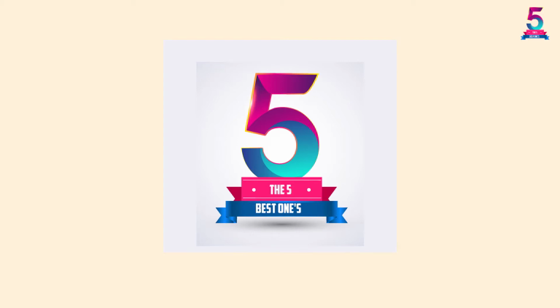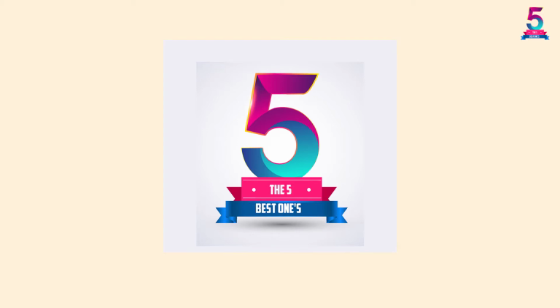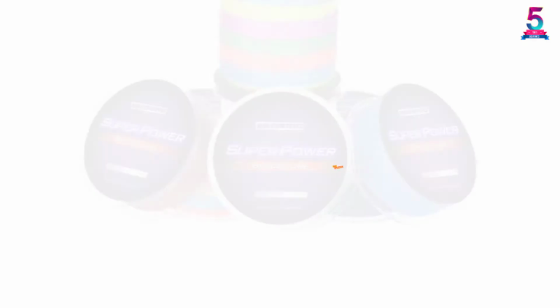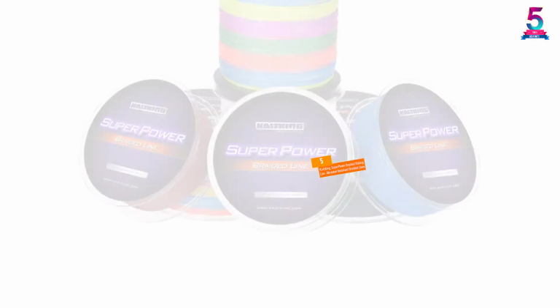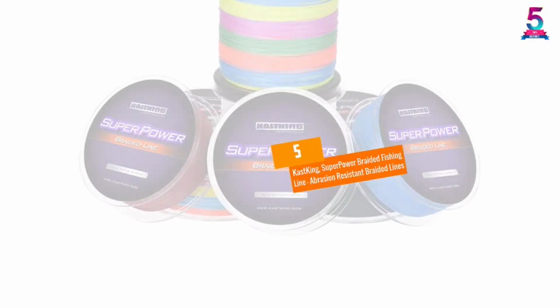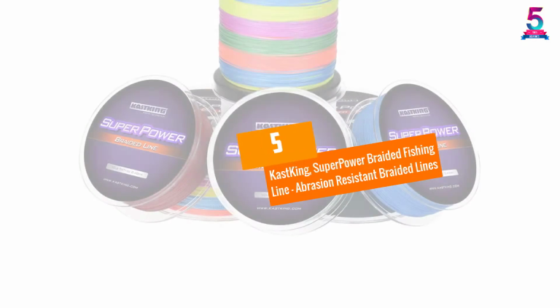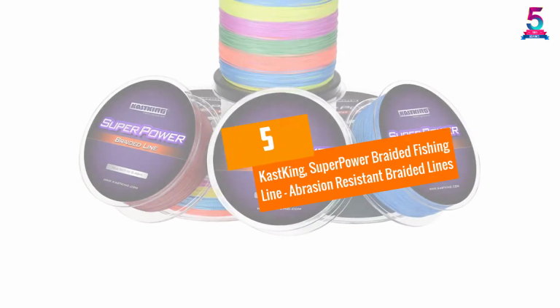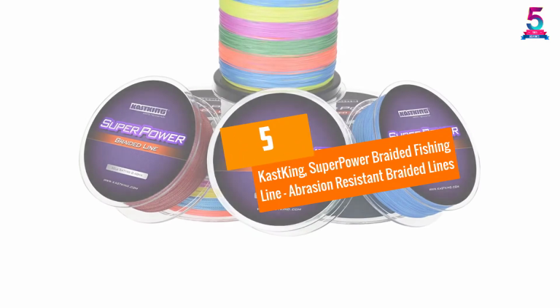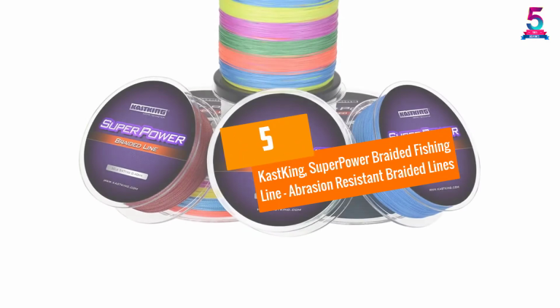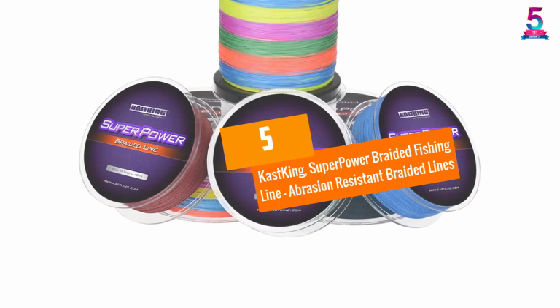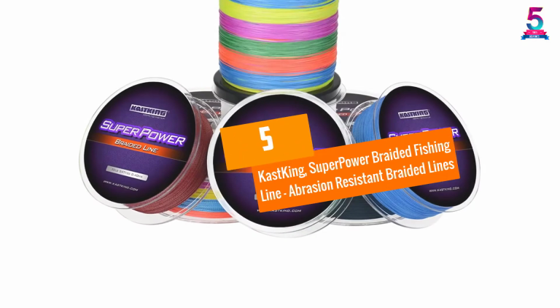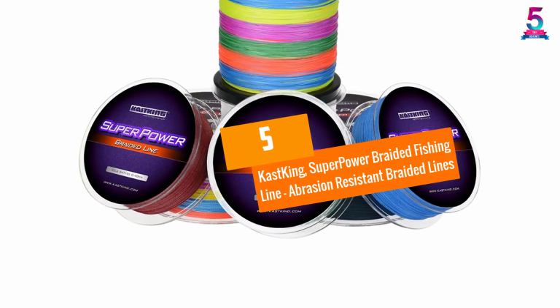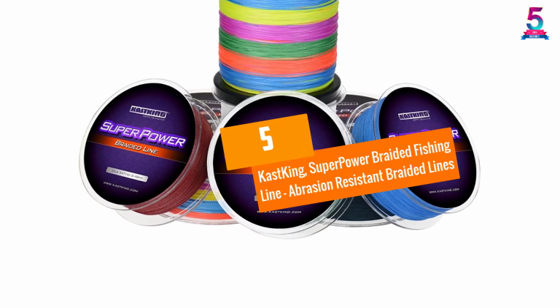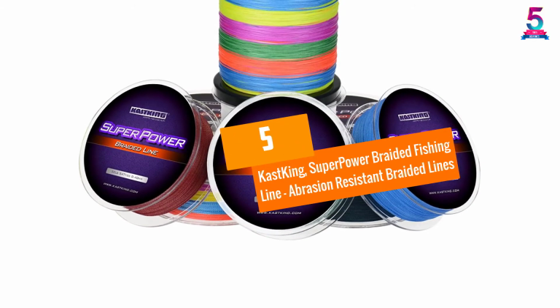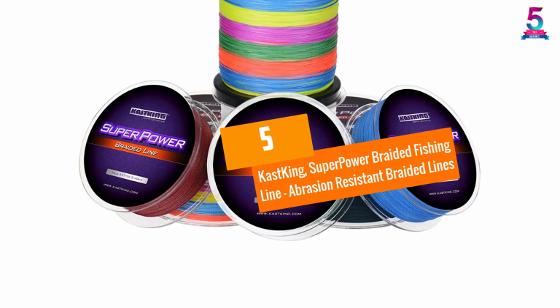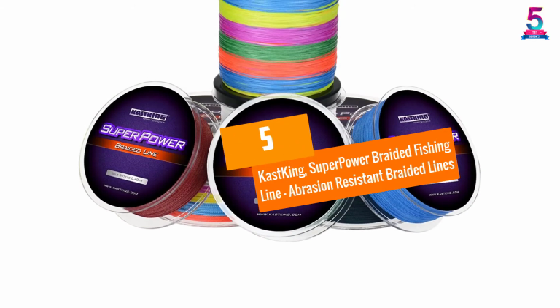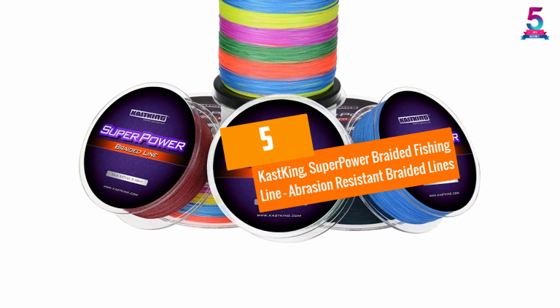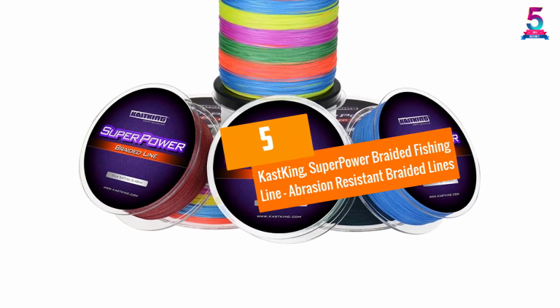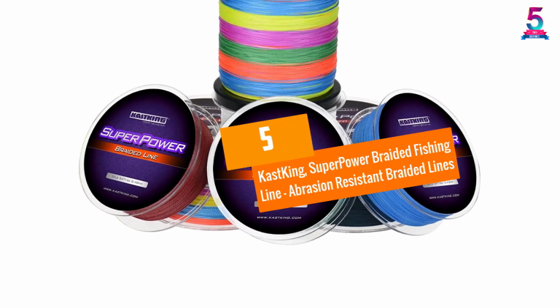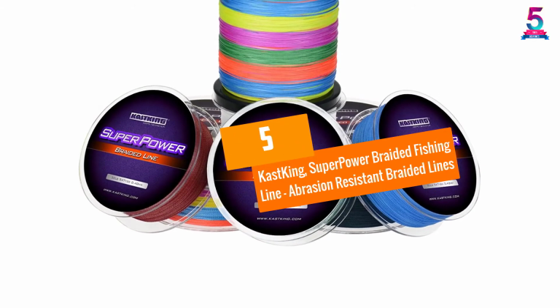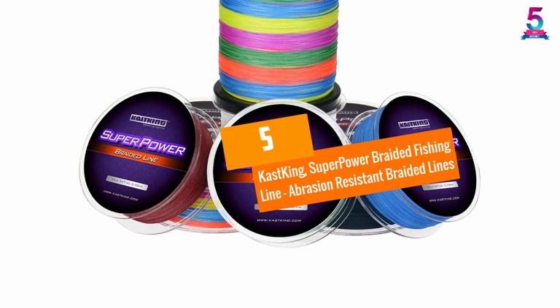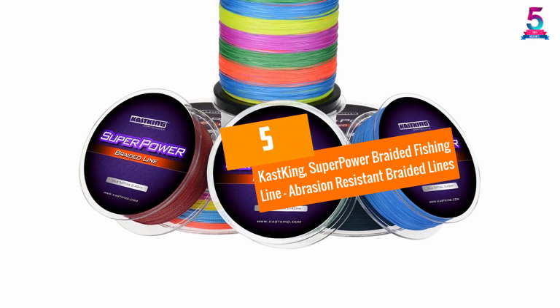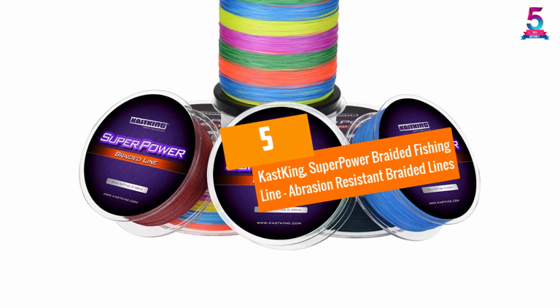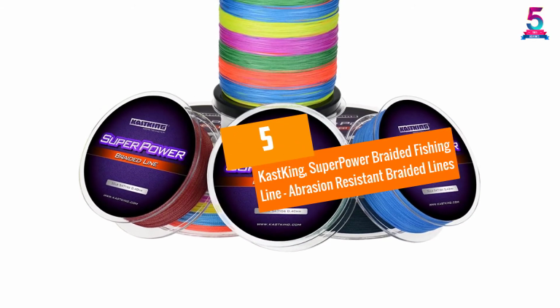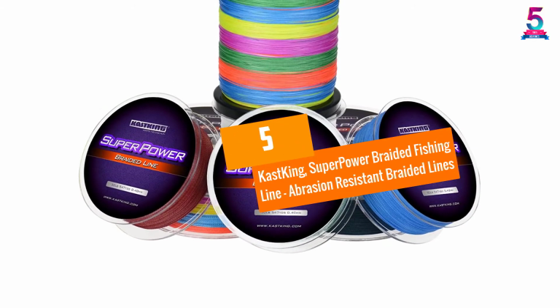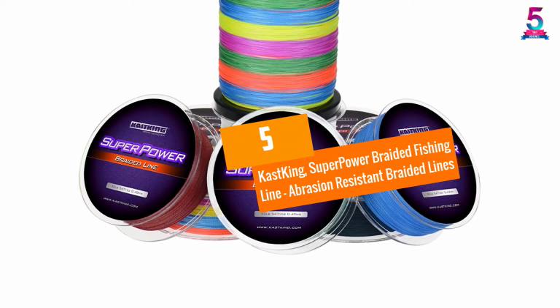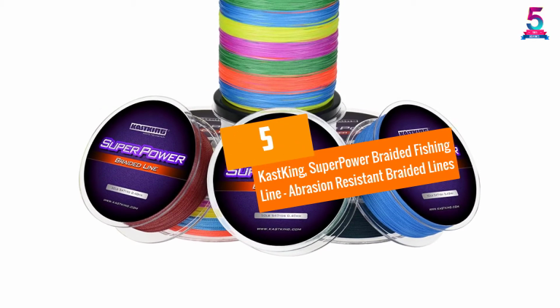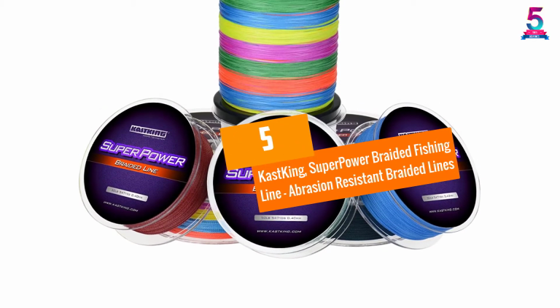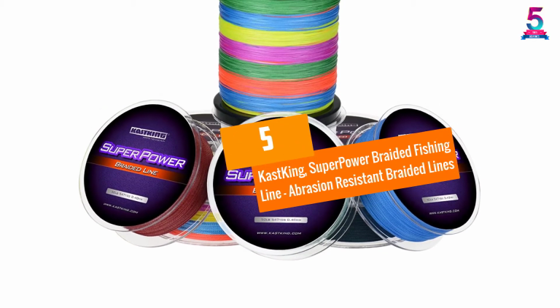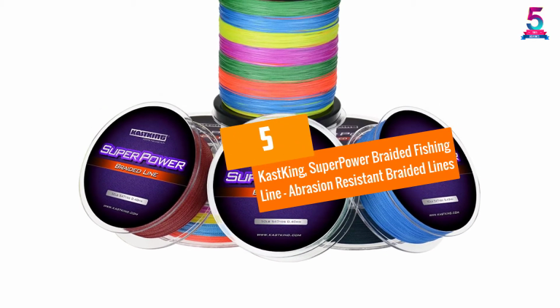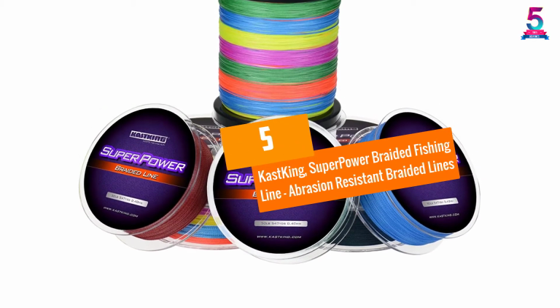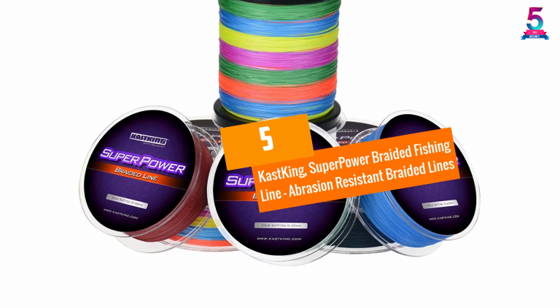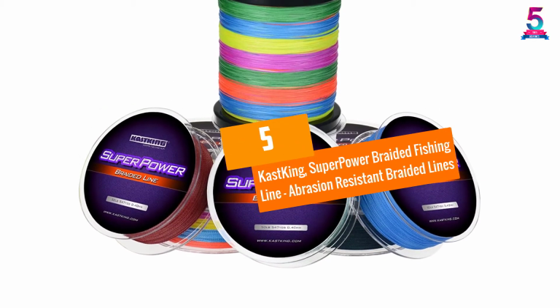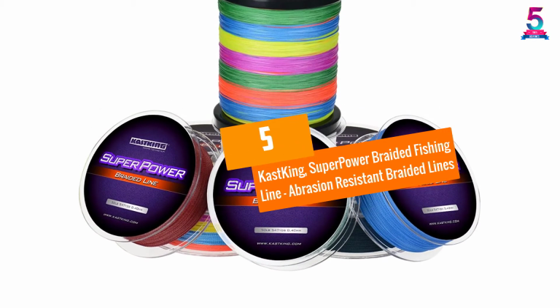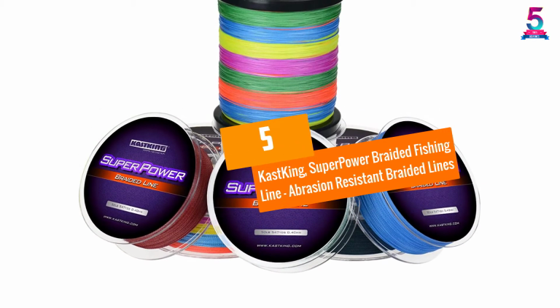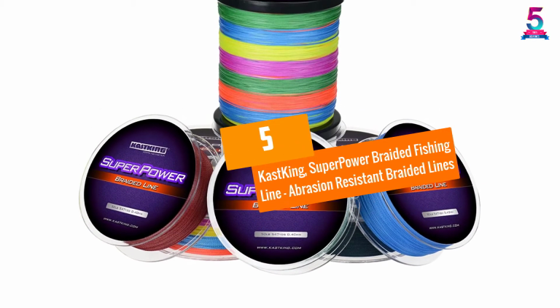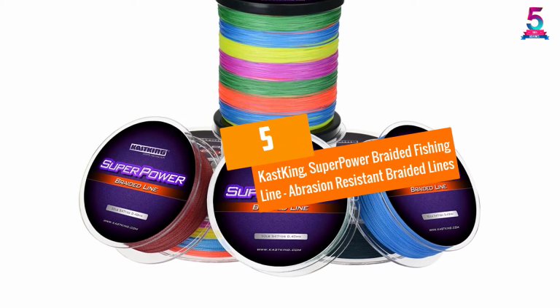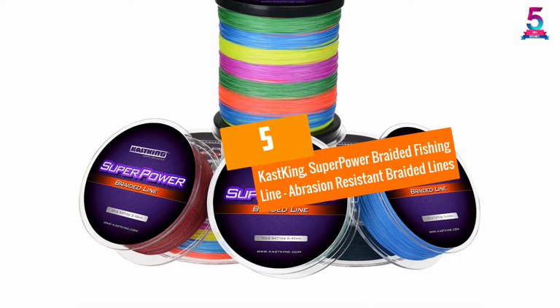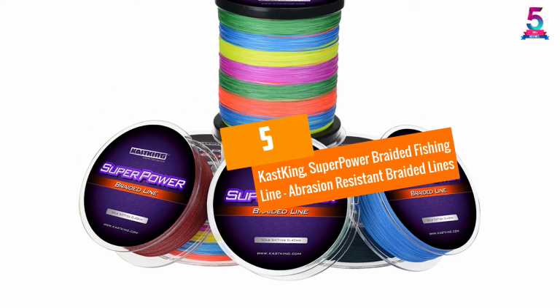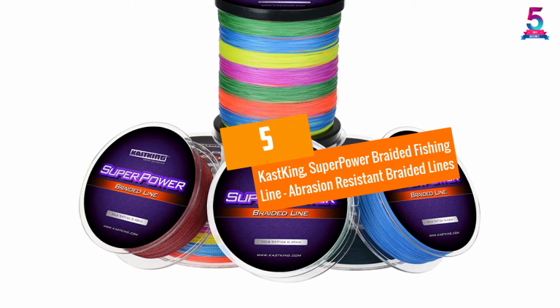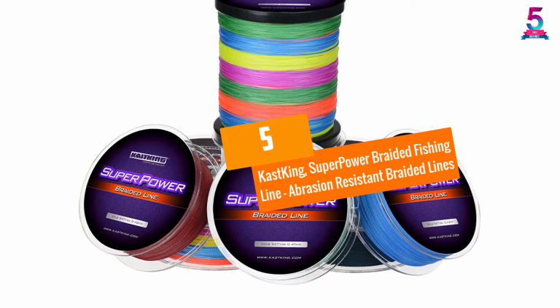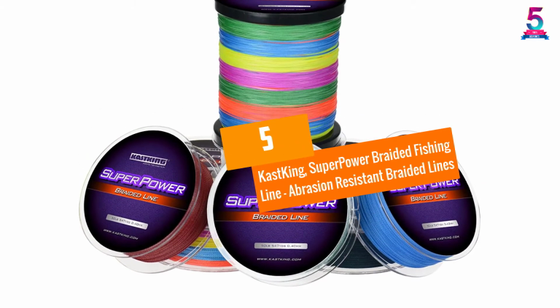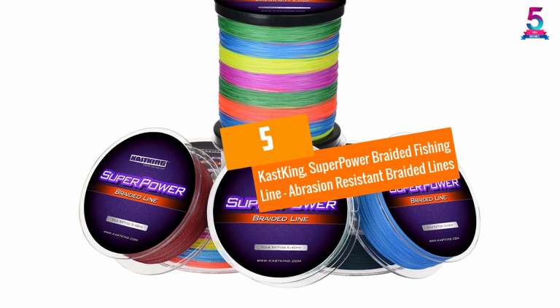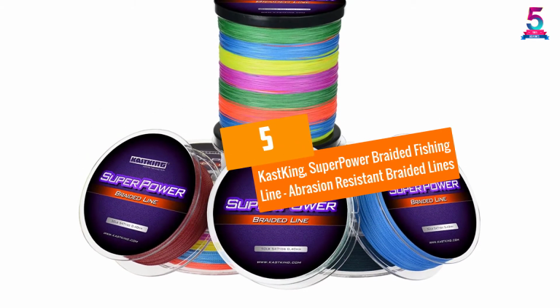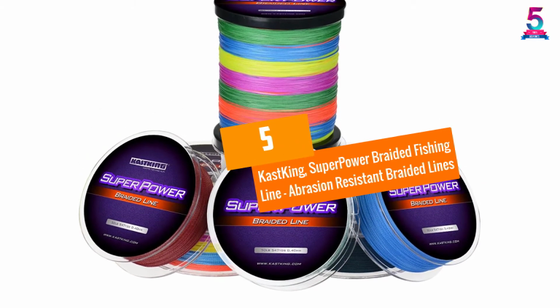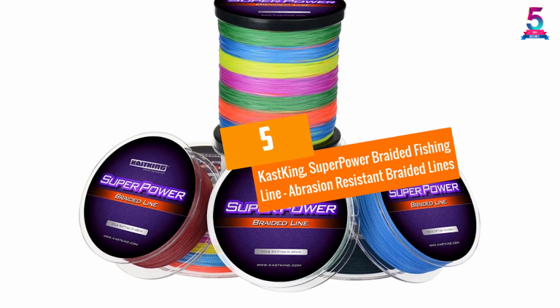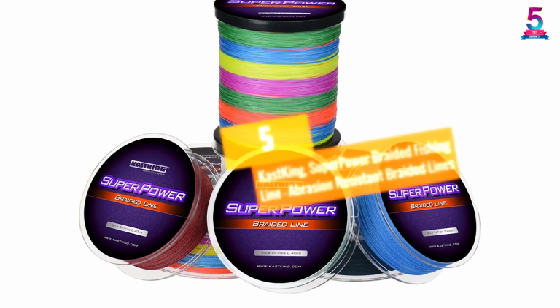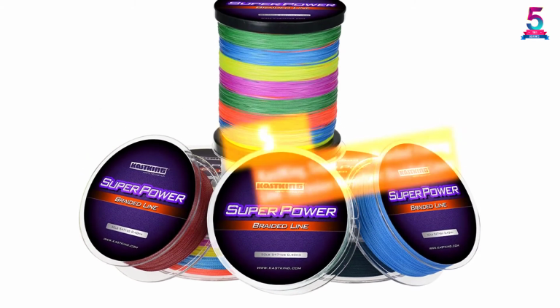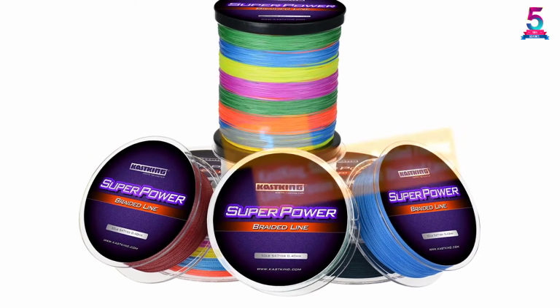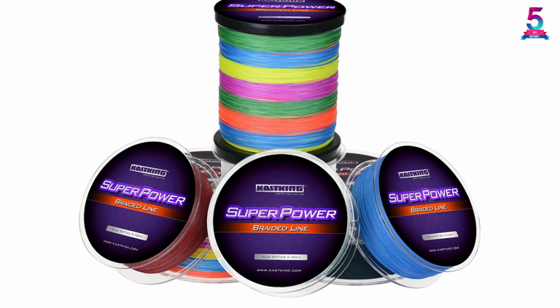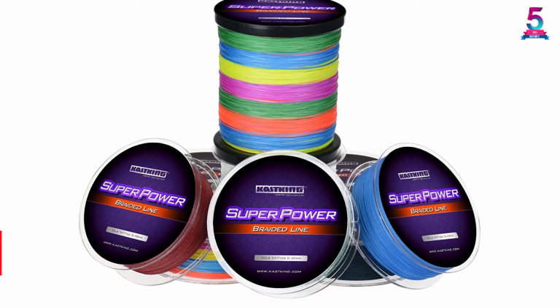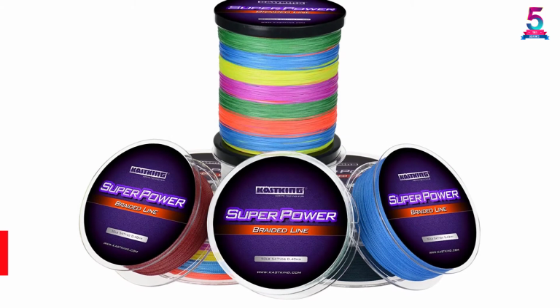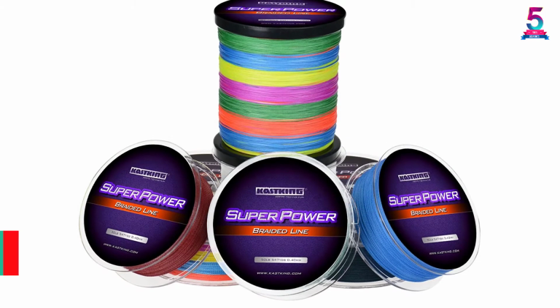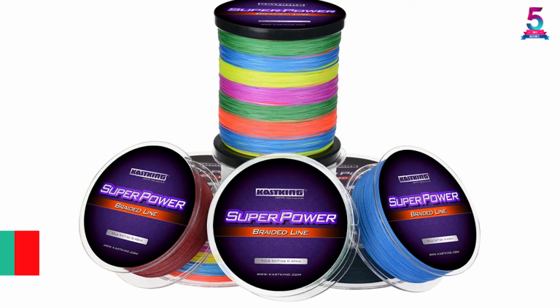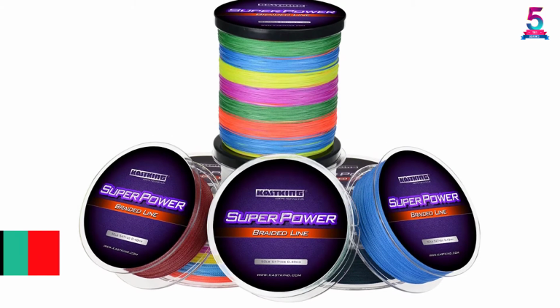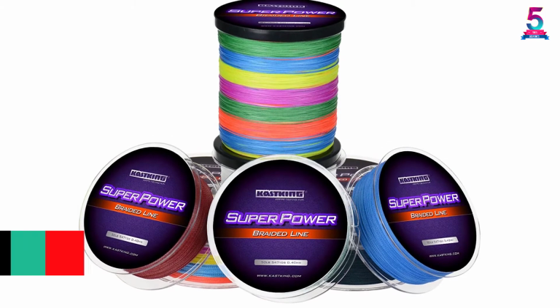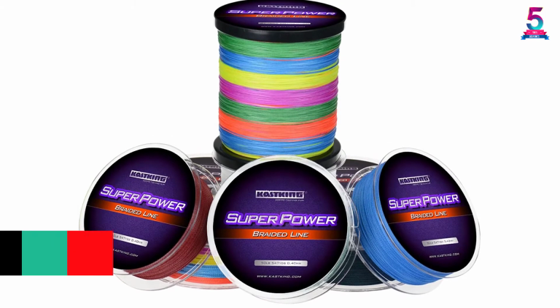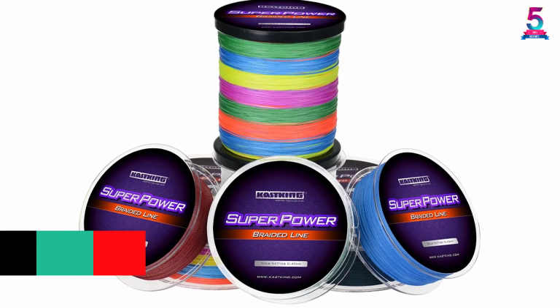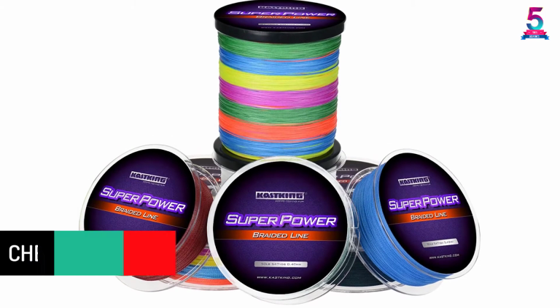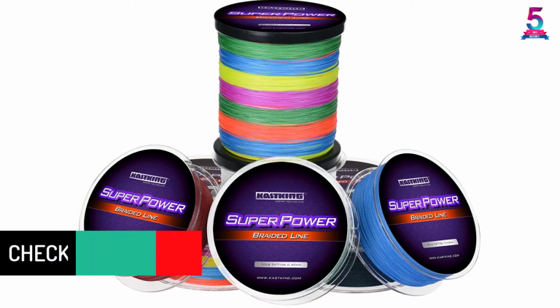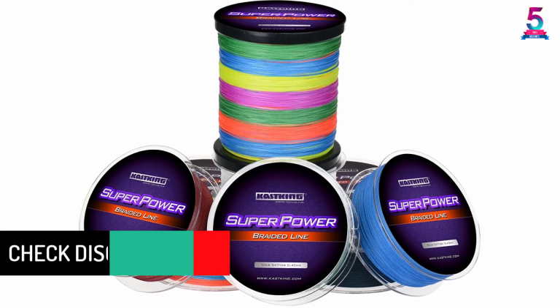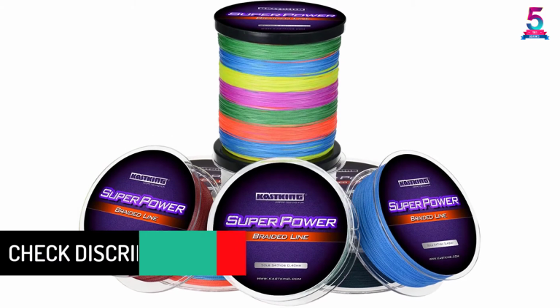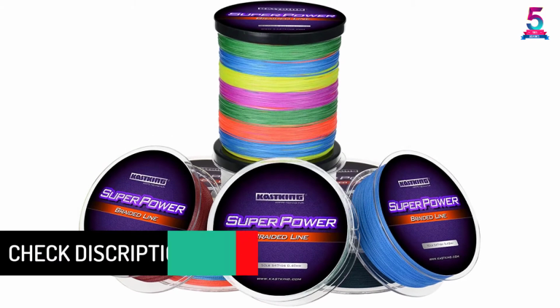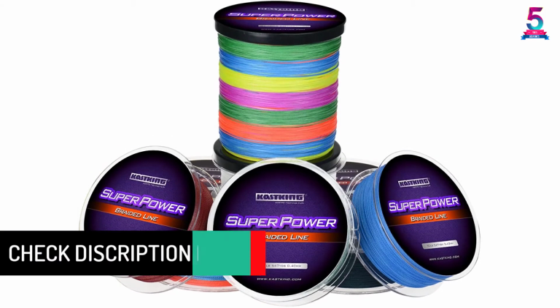At number 5: Cast King Superpower Braided Fishing Line, Abrasion-Resistant Braided Lines.